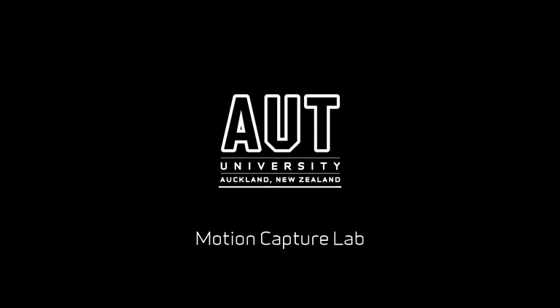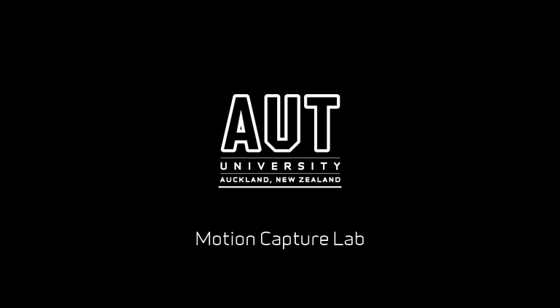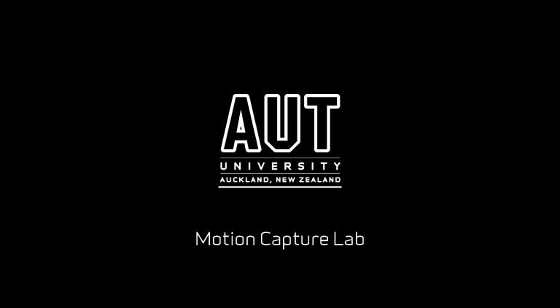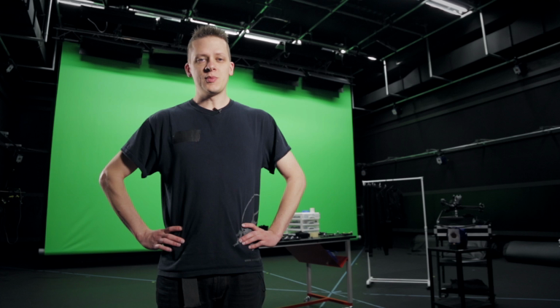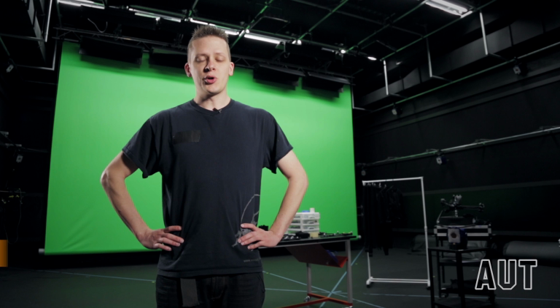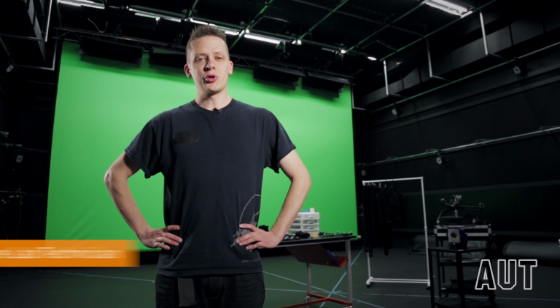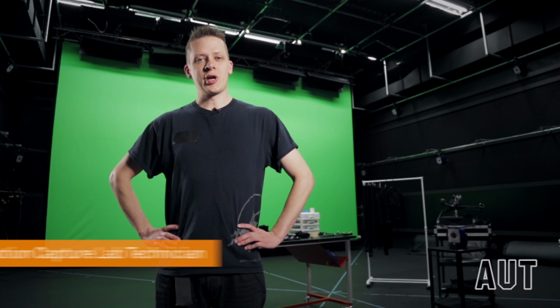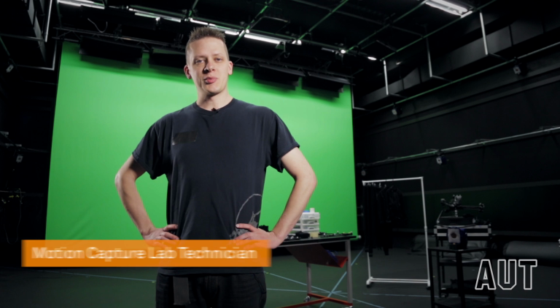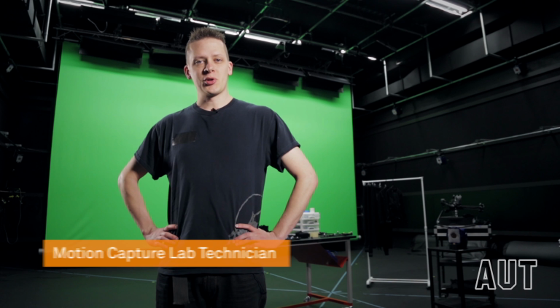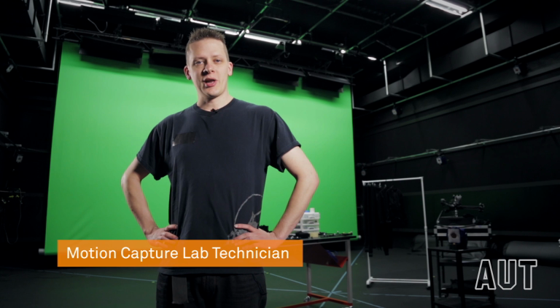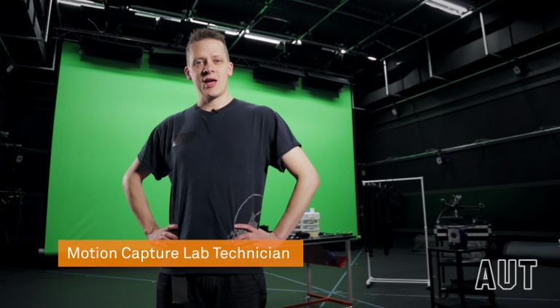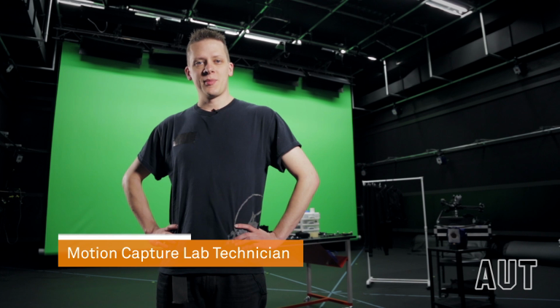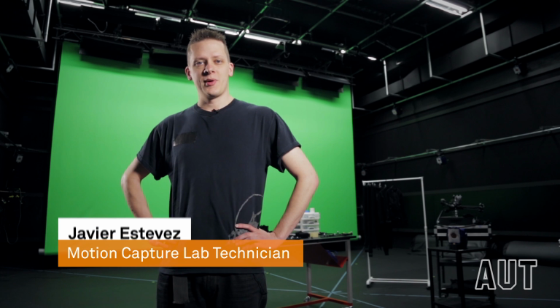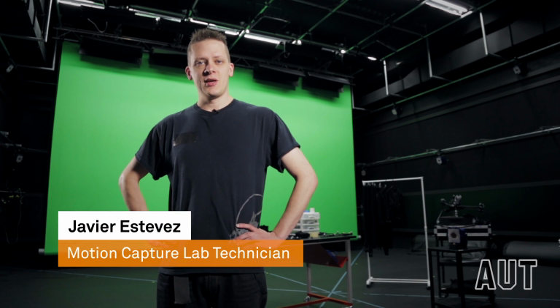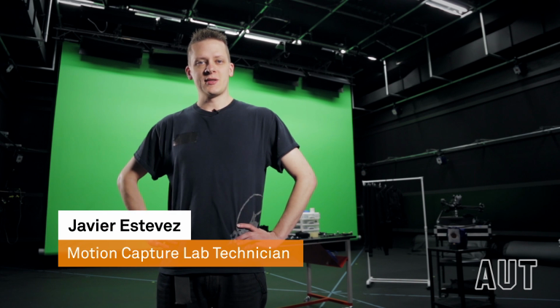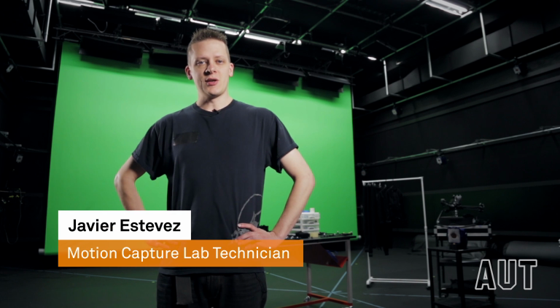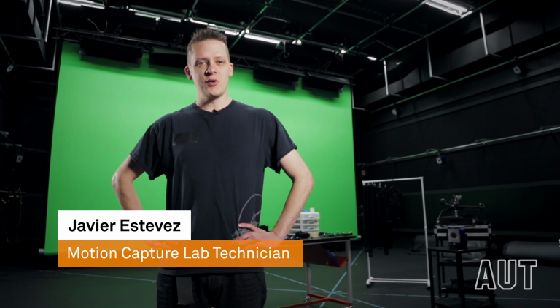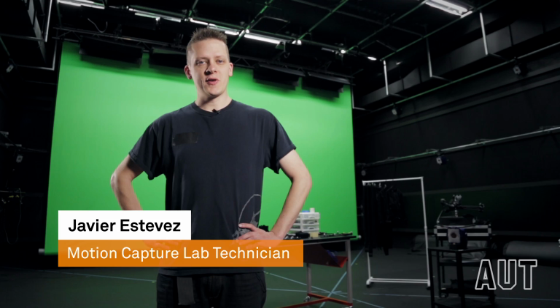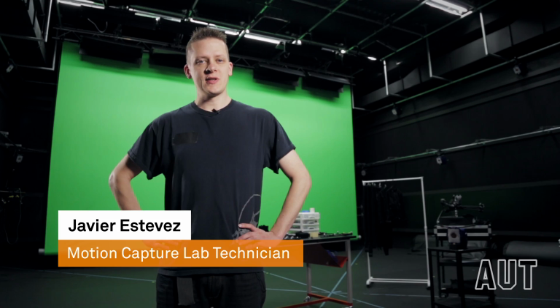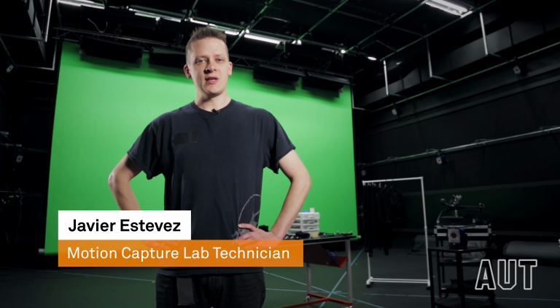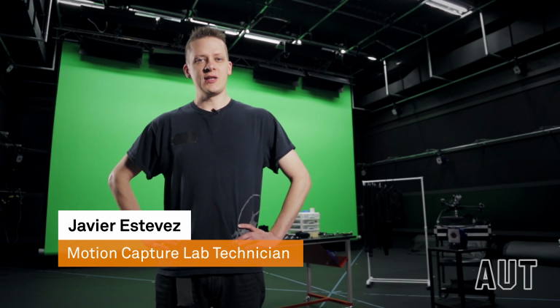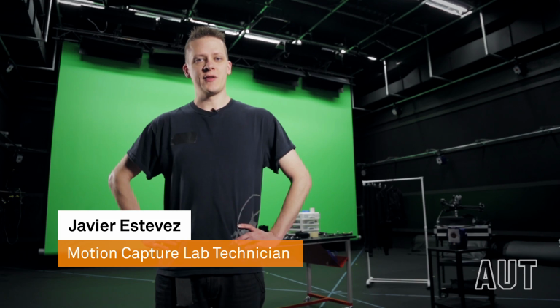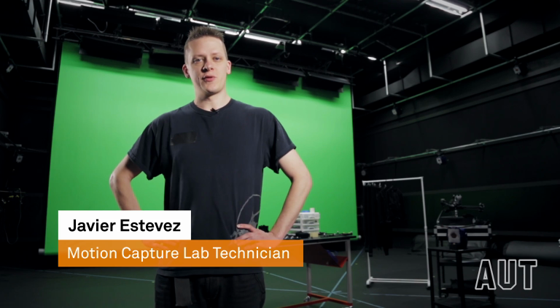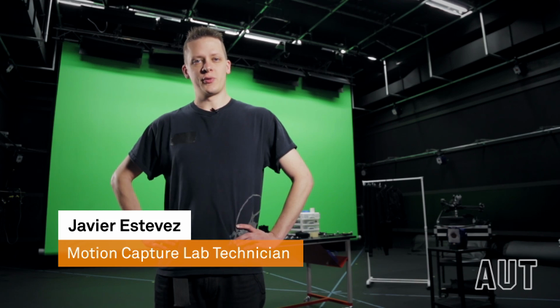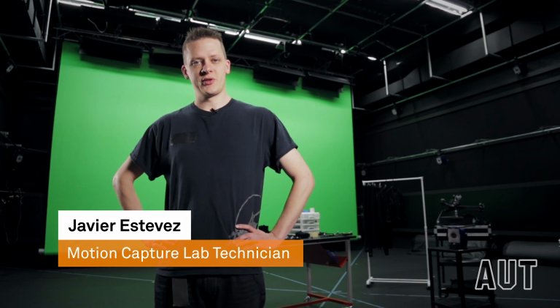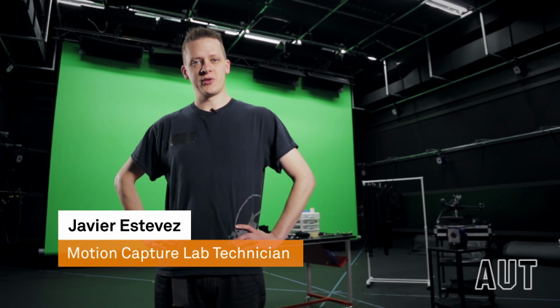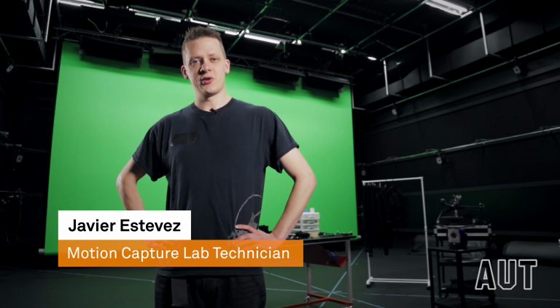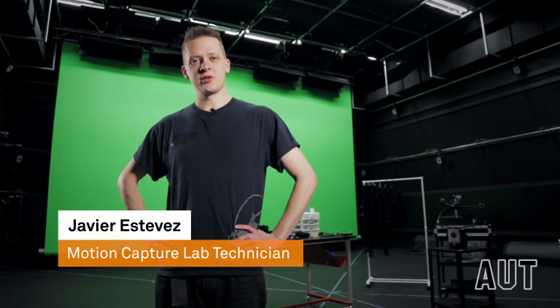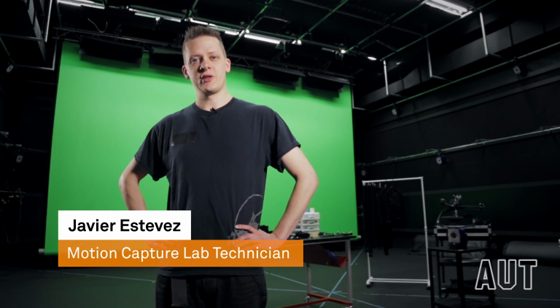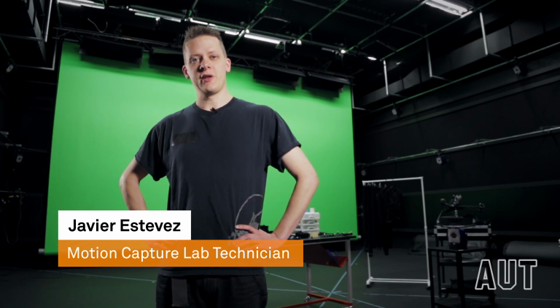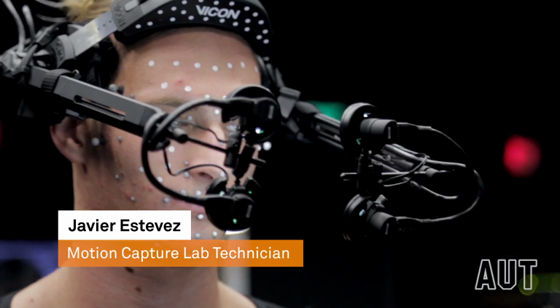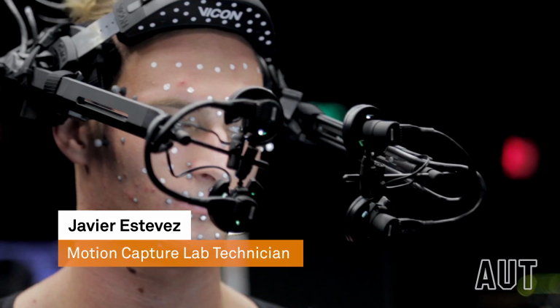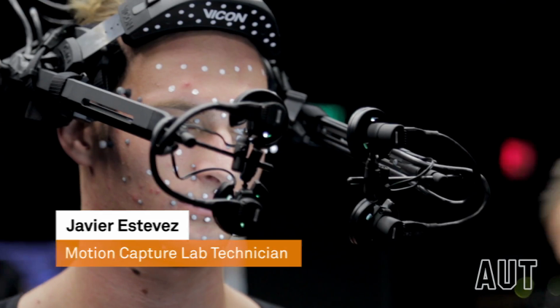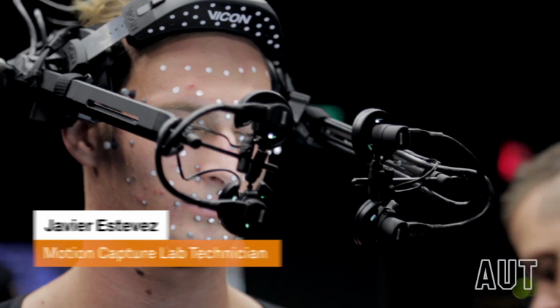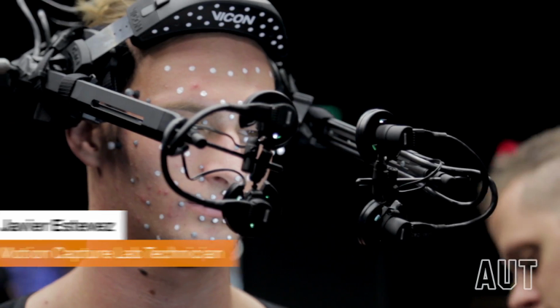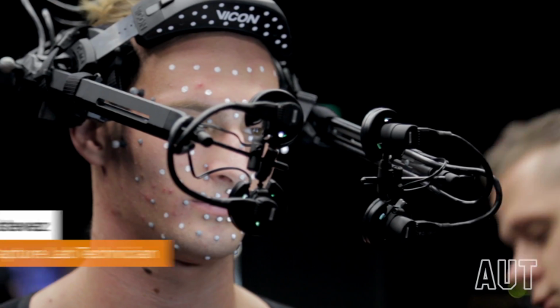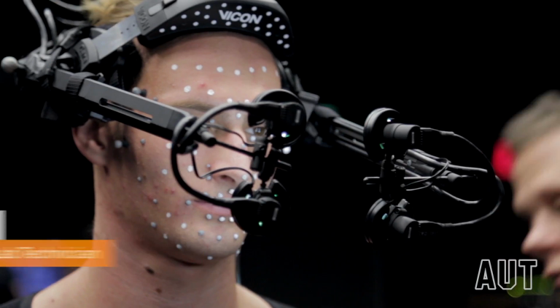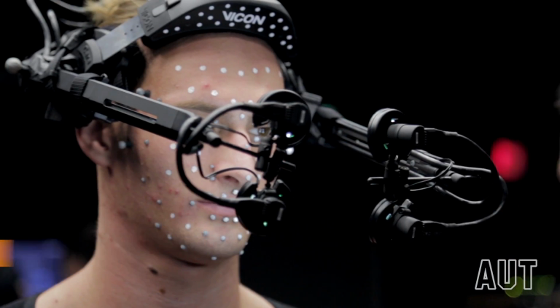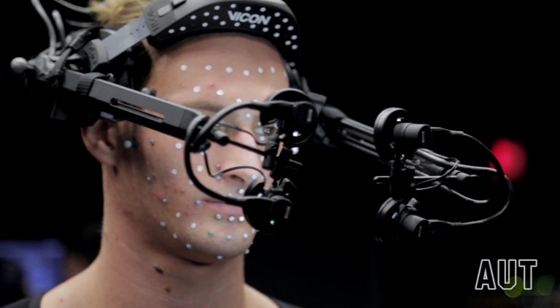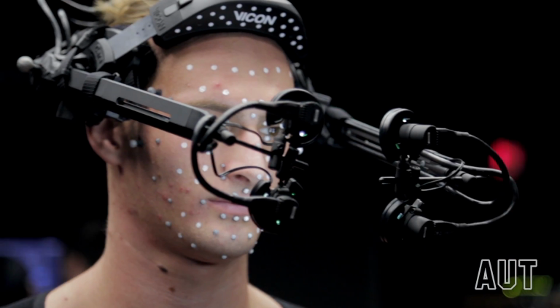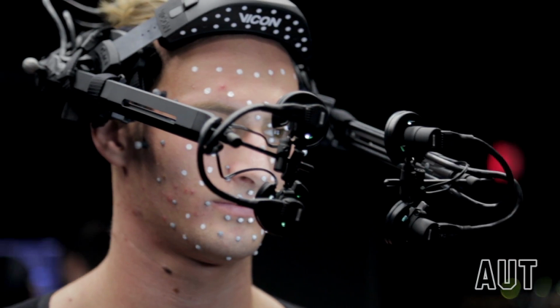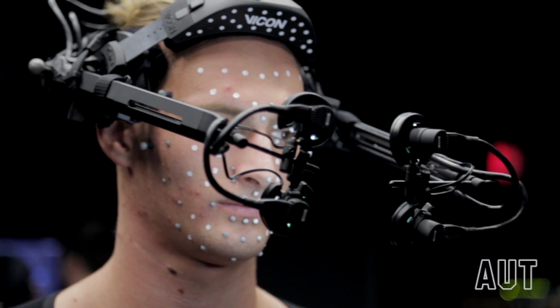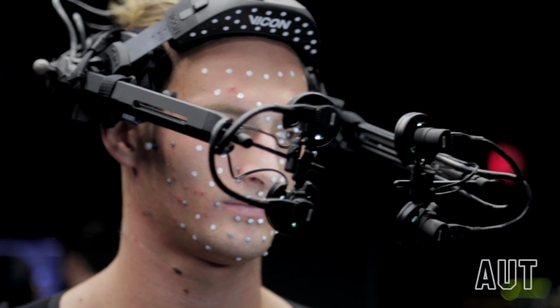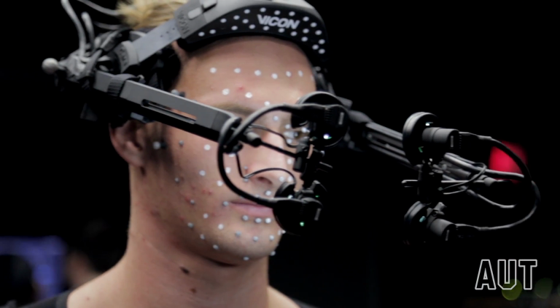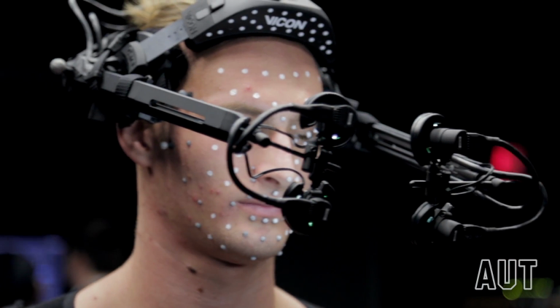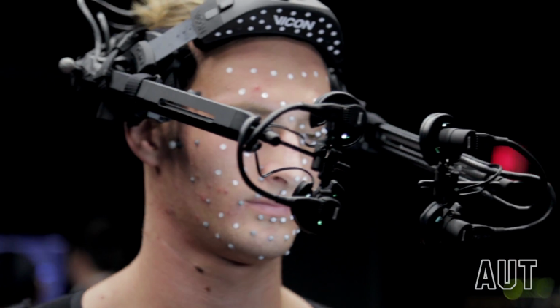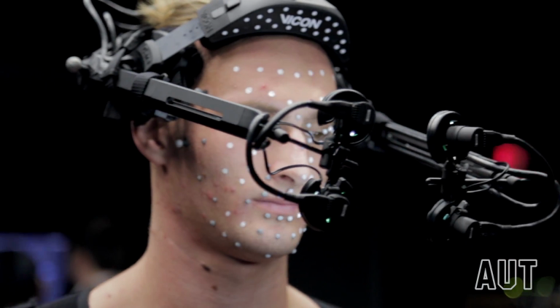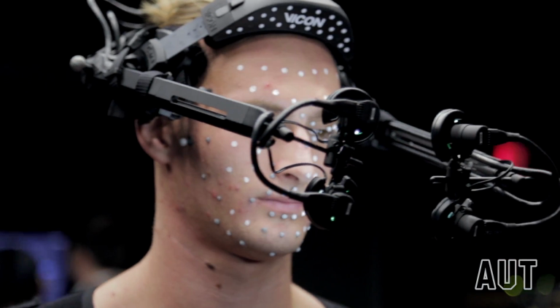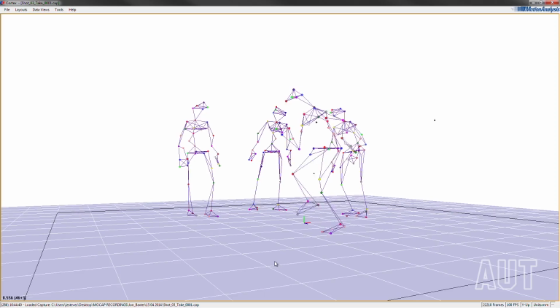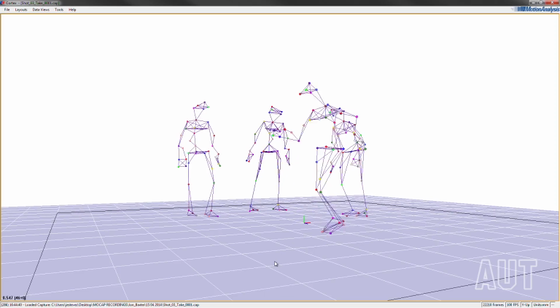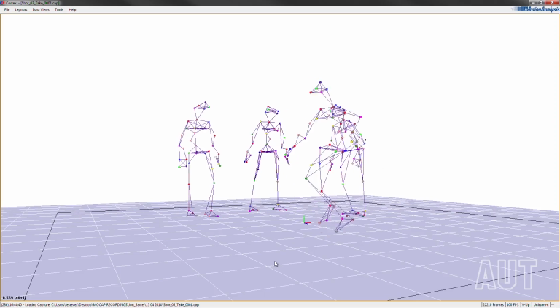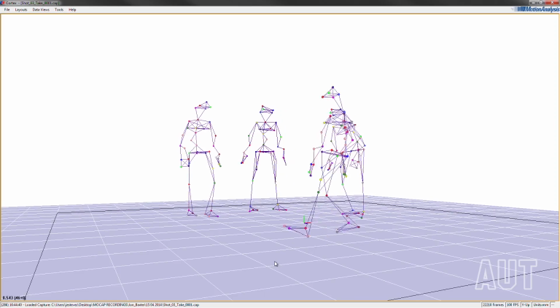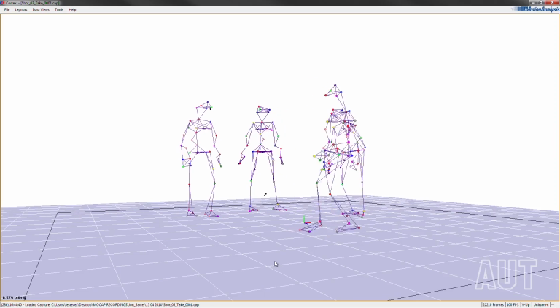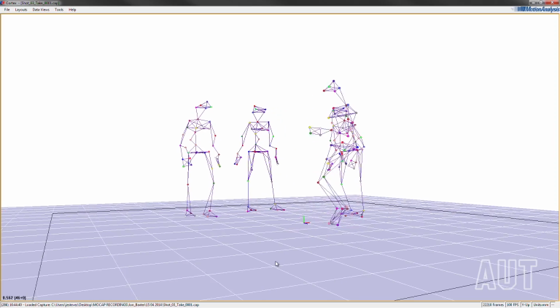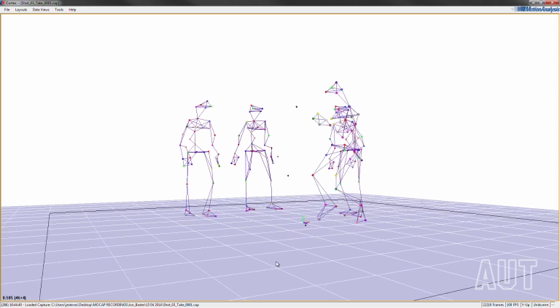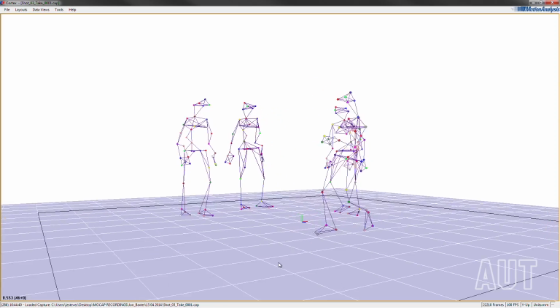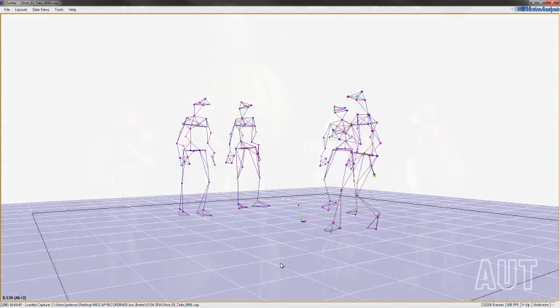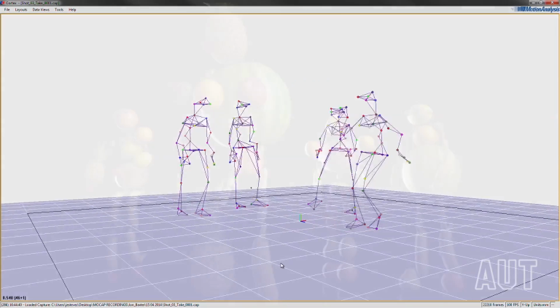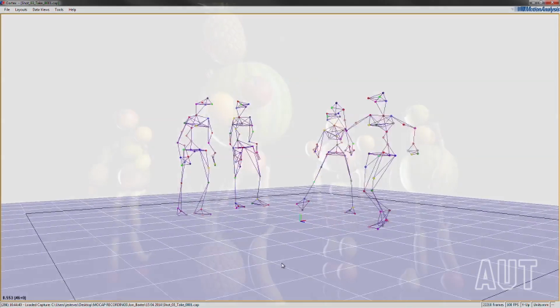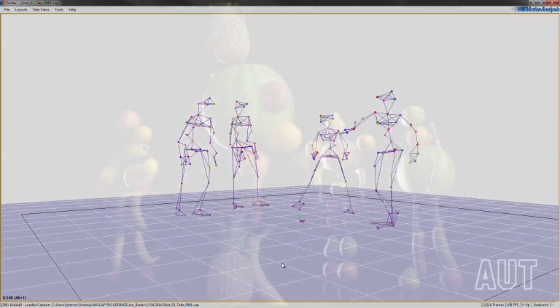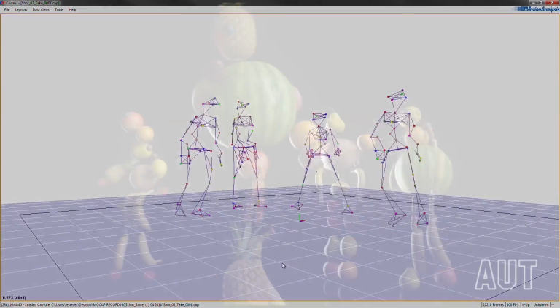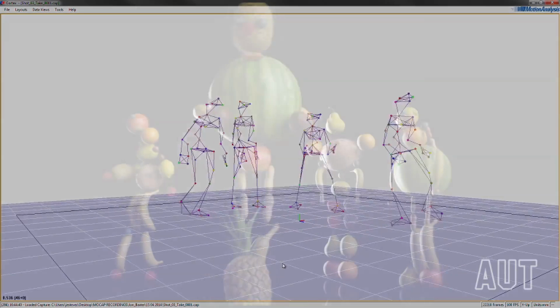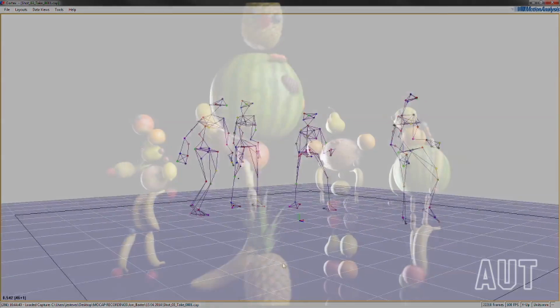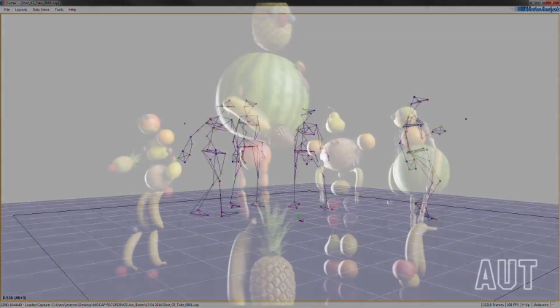AUT's motion capture lab is a new facility for research, development and teaching using the latest technologies in motion capture.